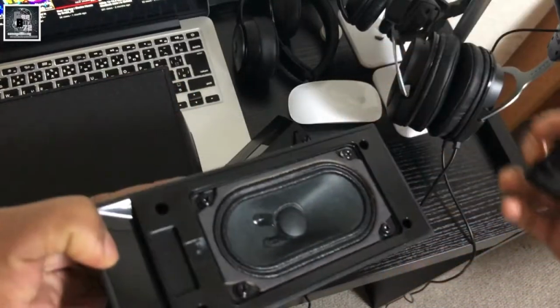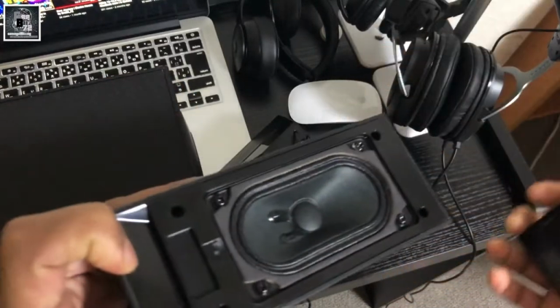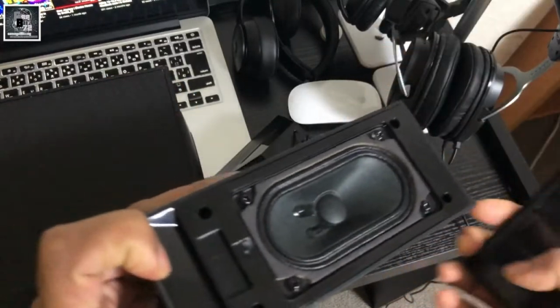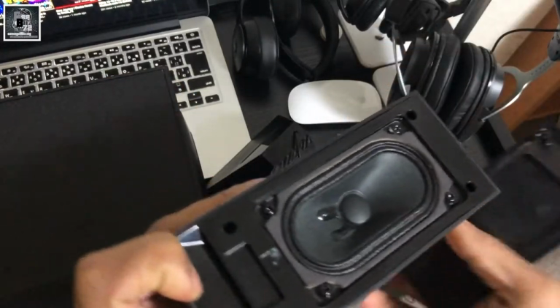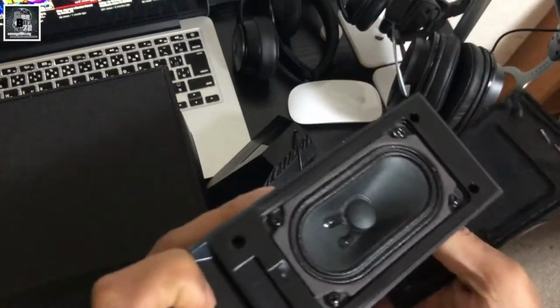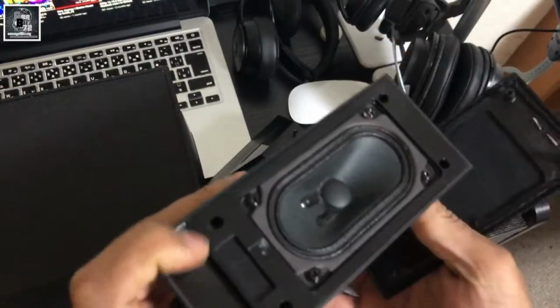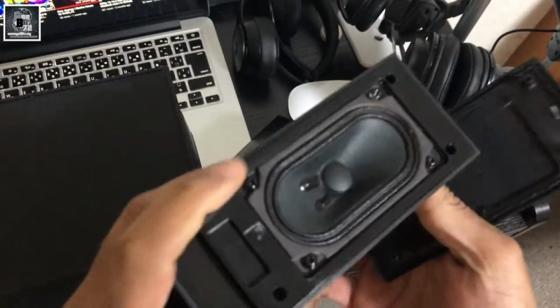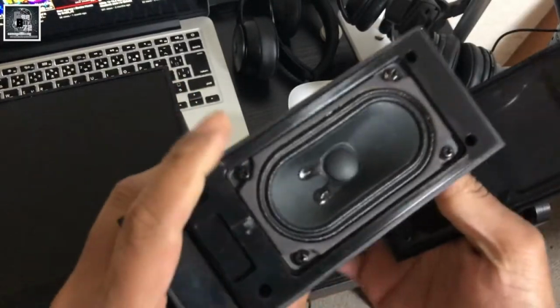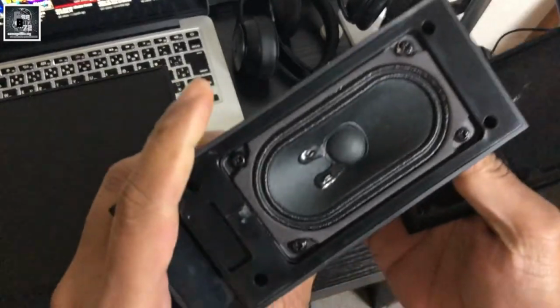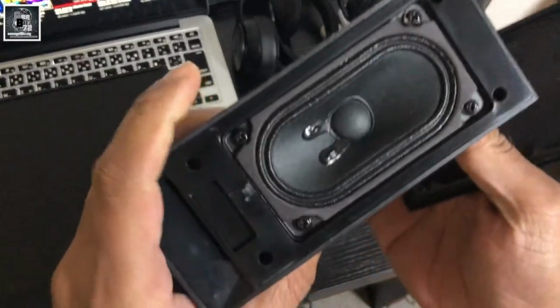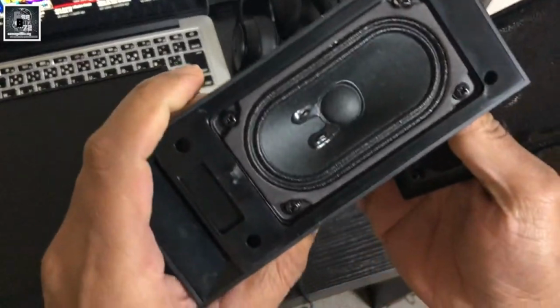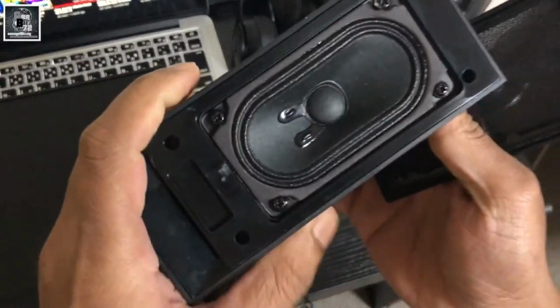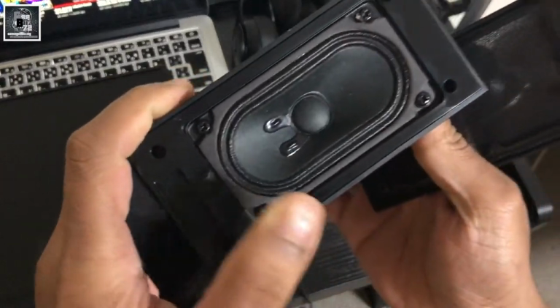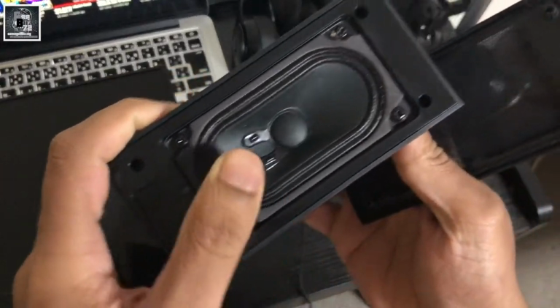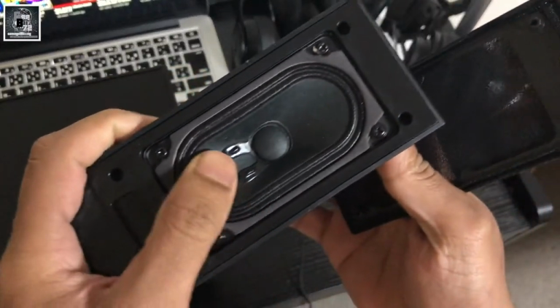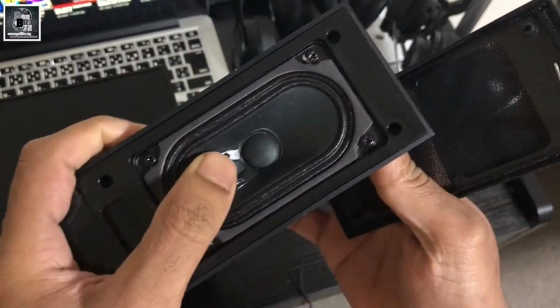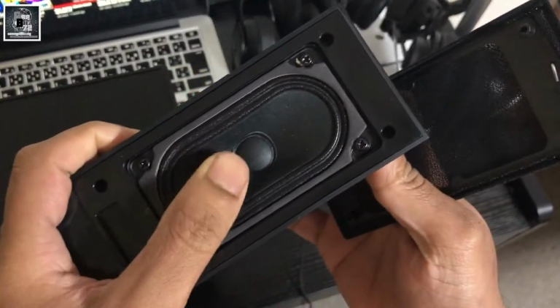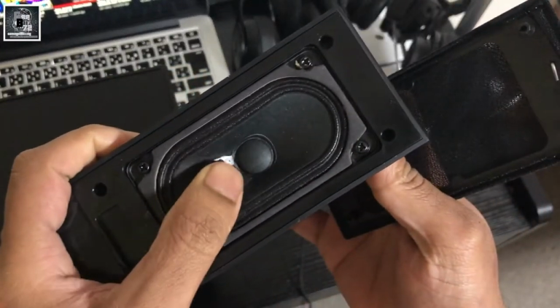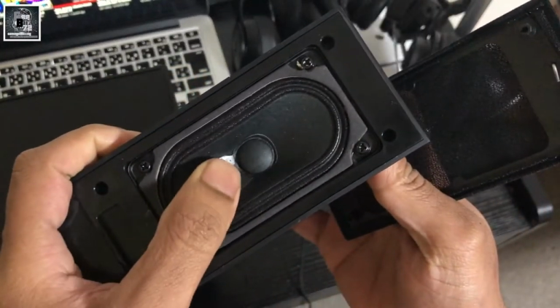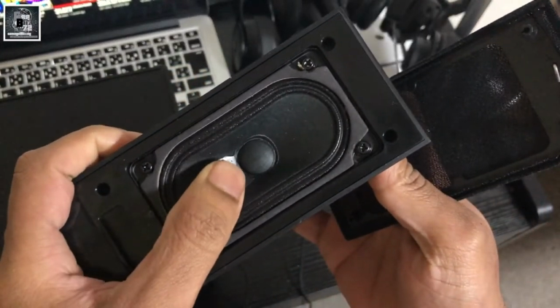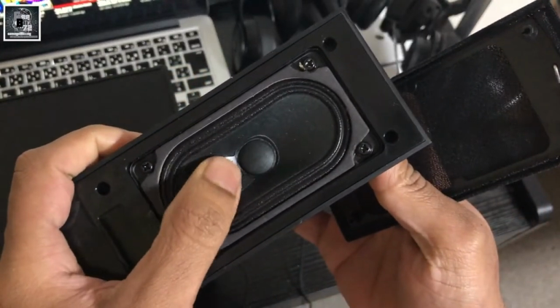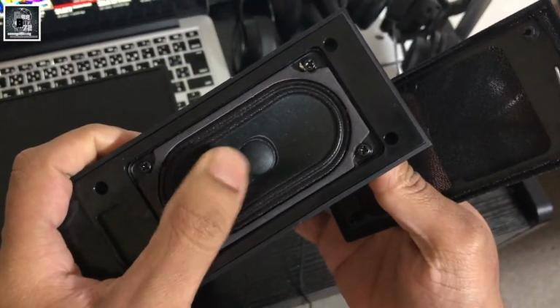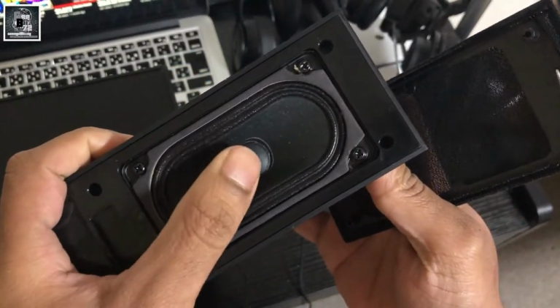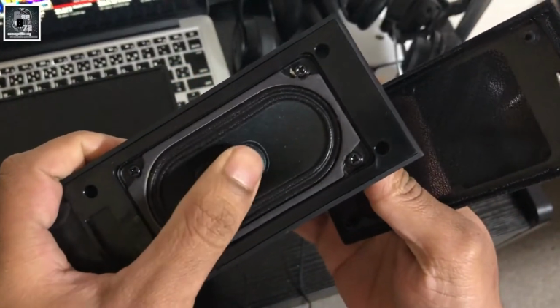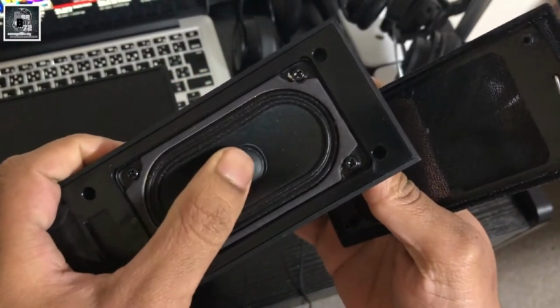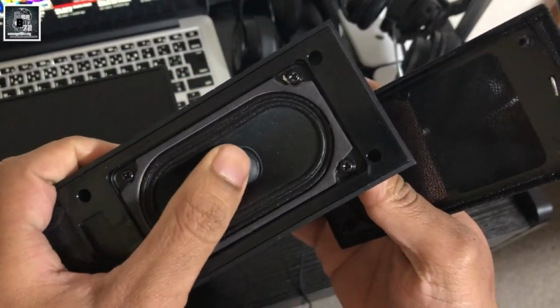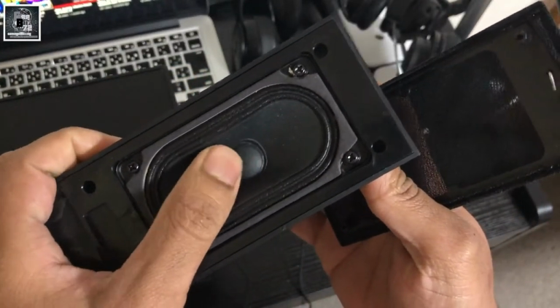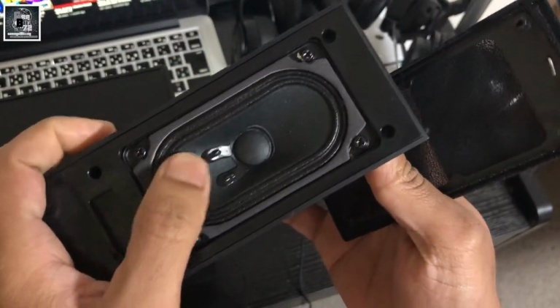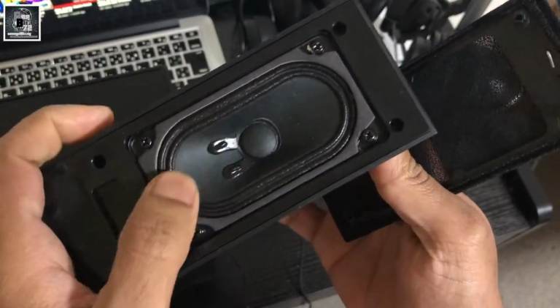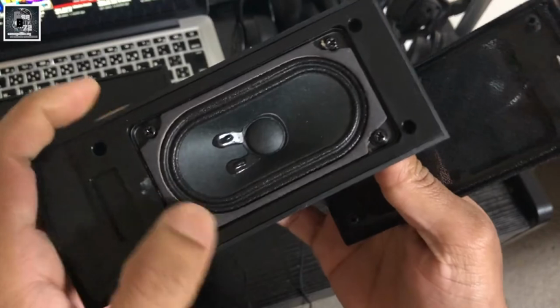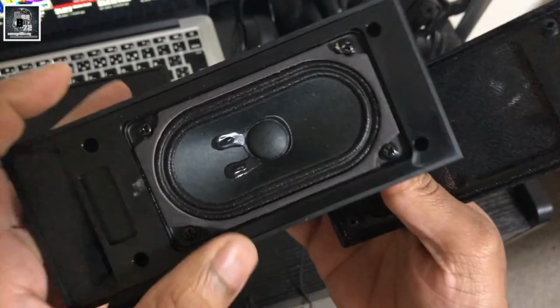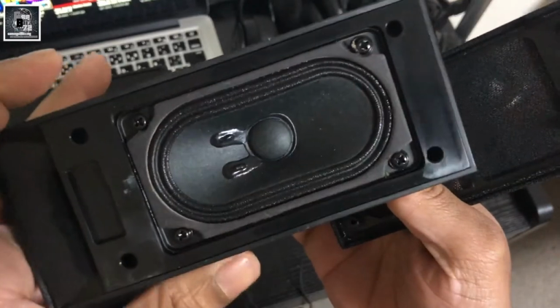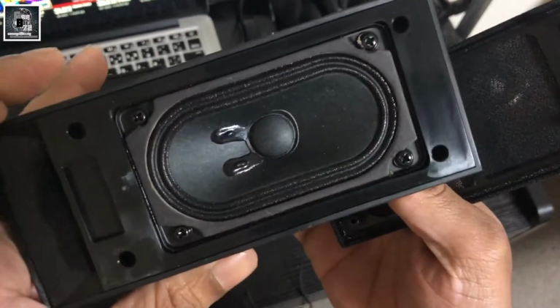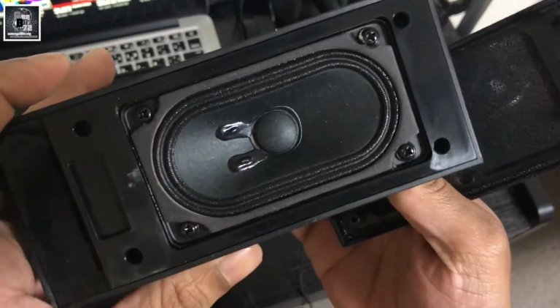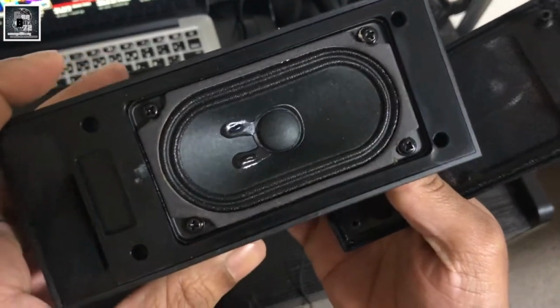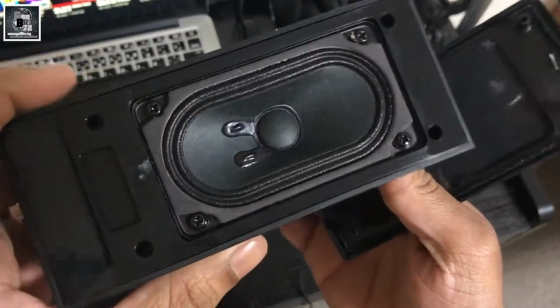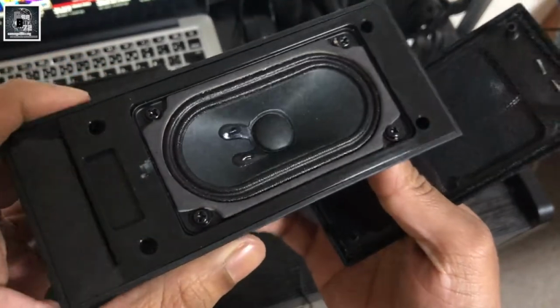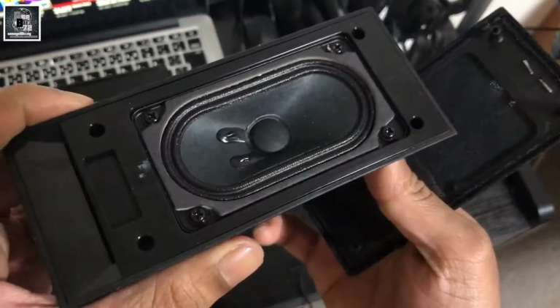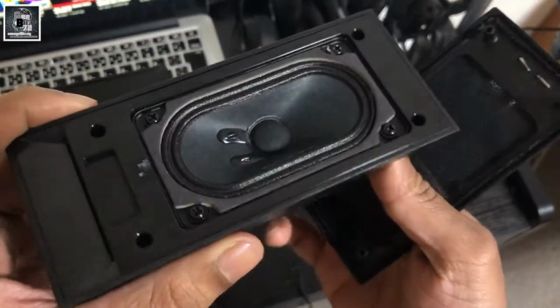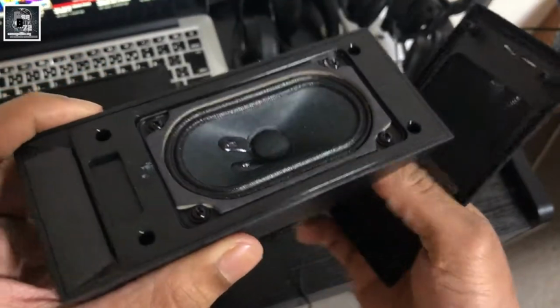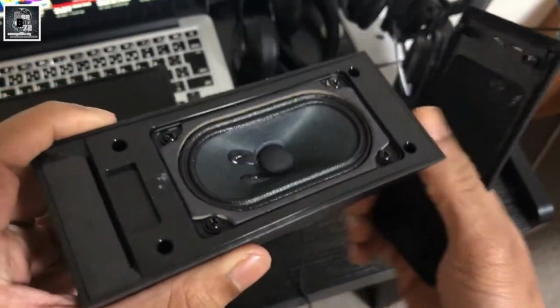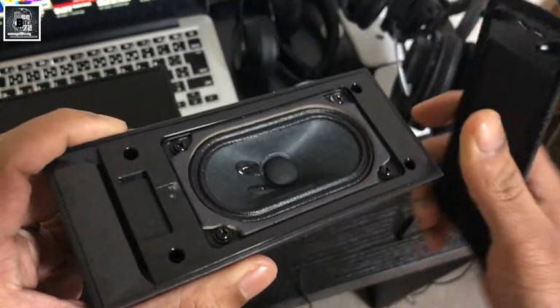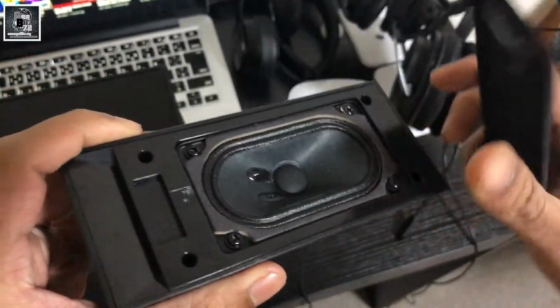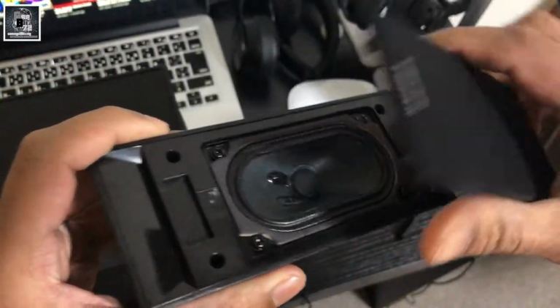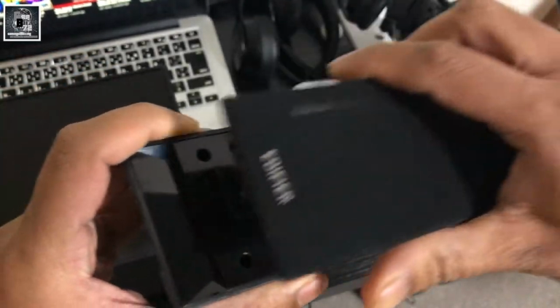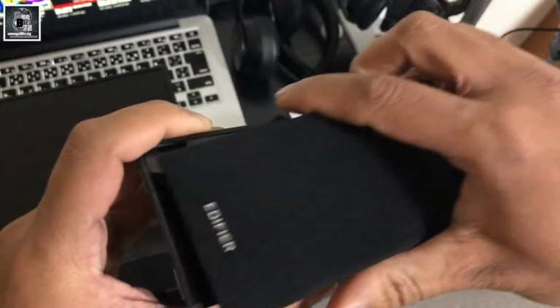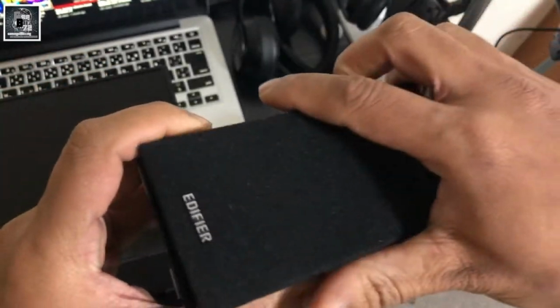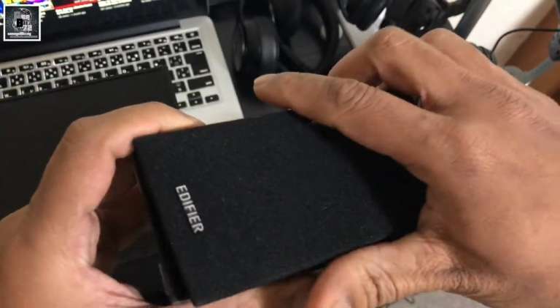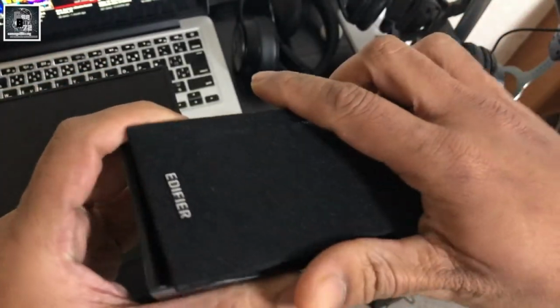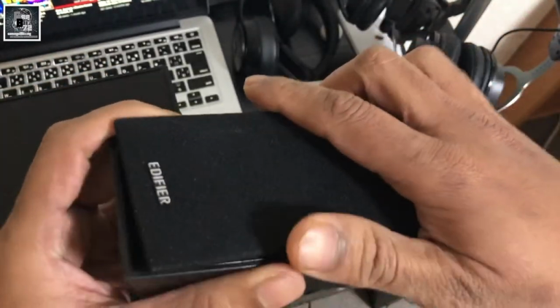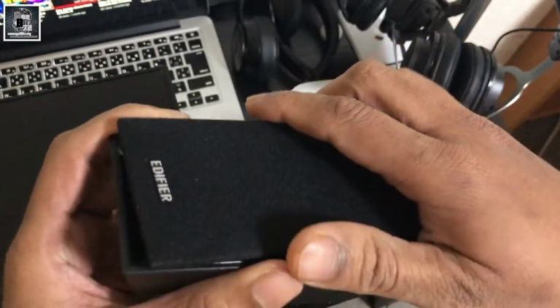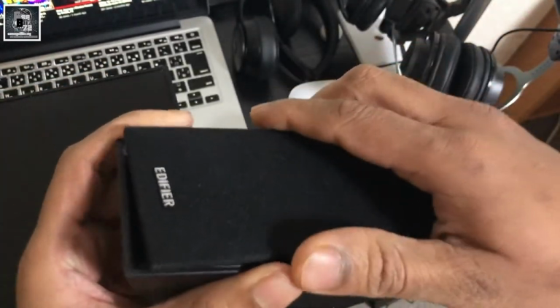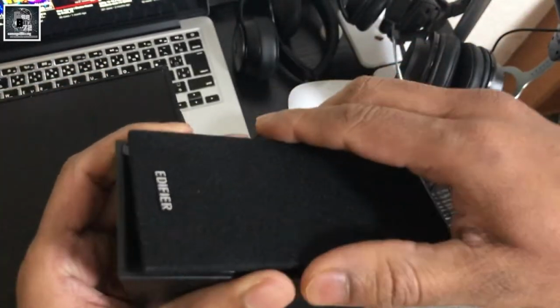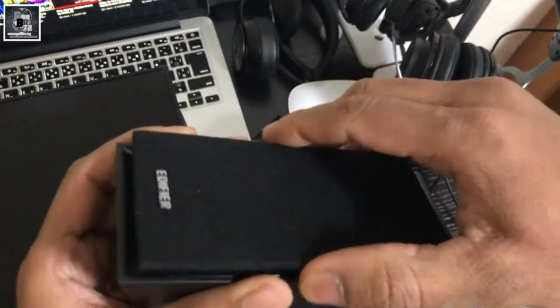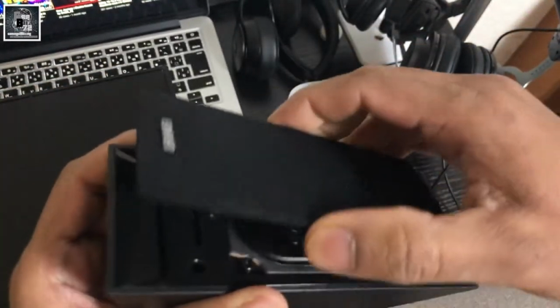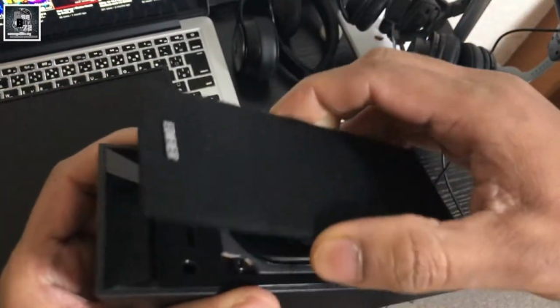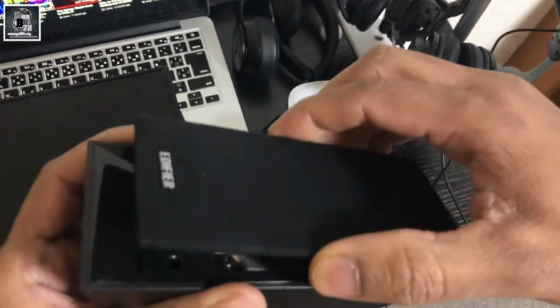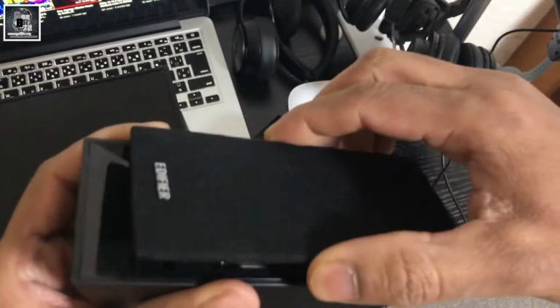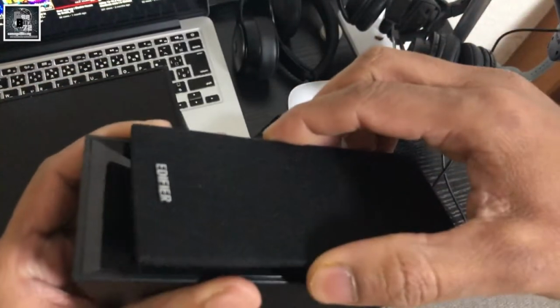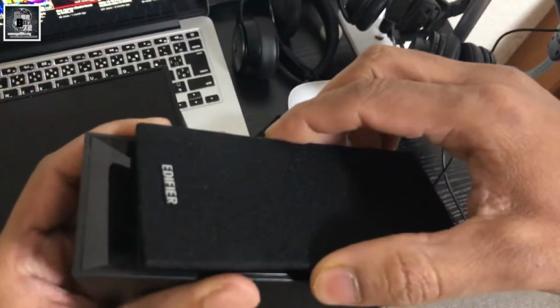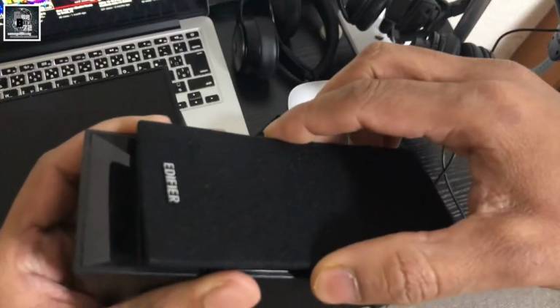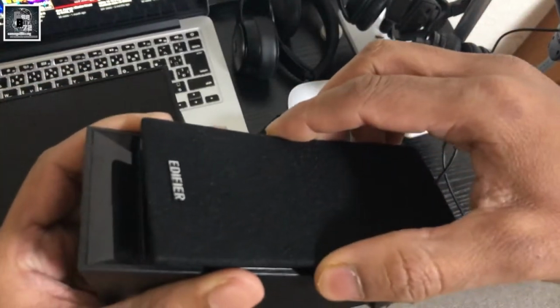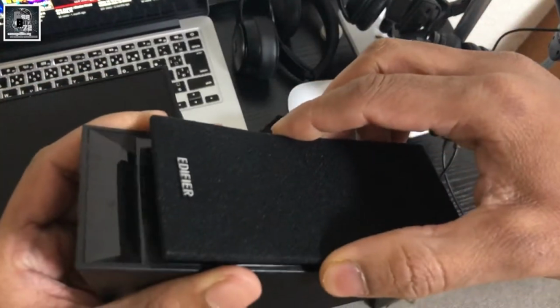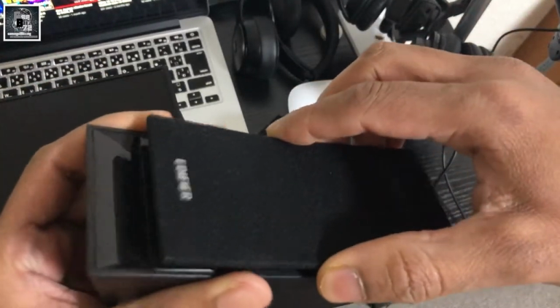Oh my god, my setup is bigger. Take a look at this low-key video — surround system.